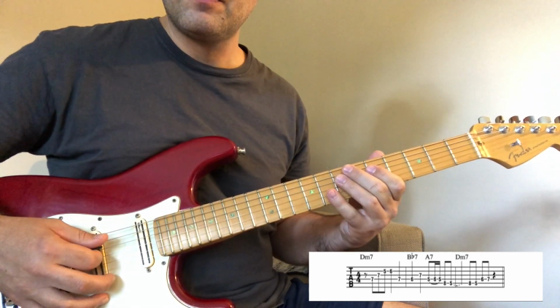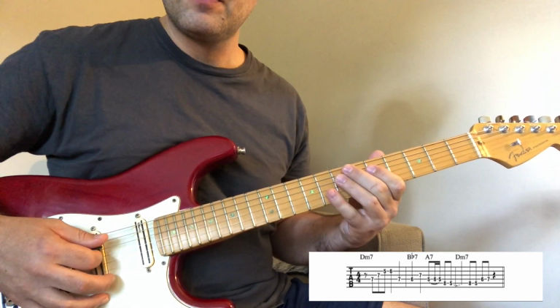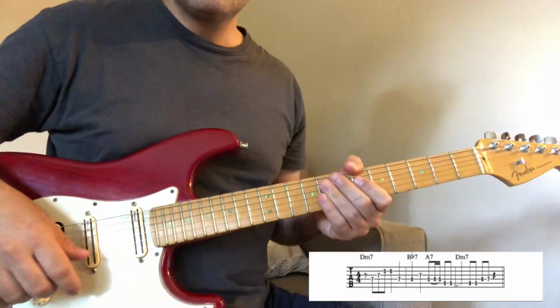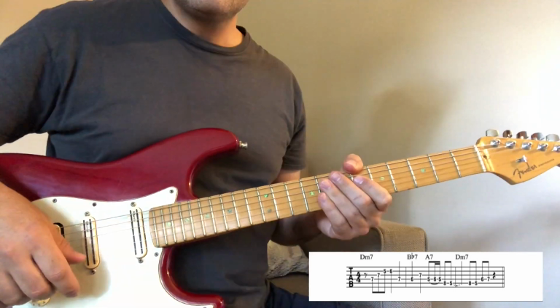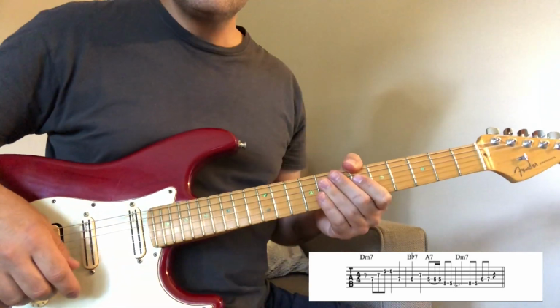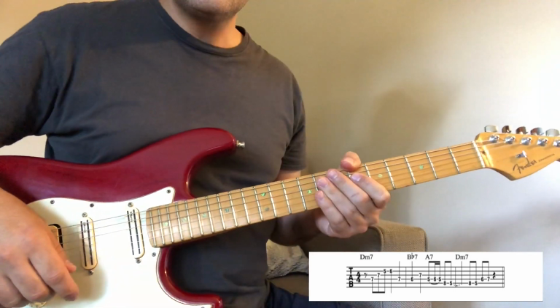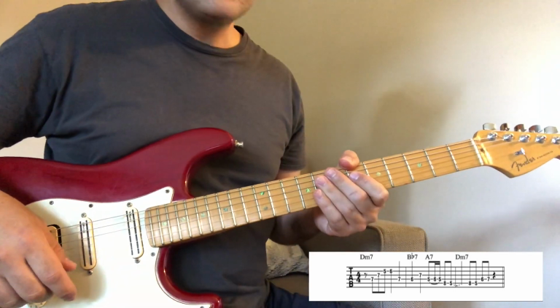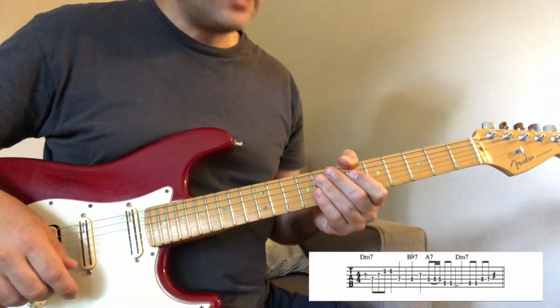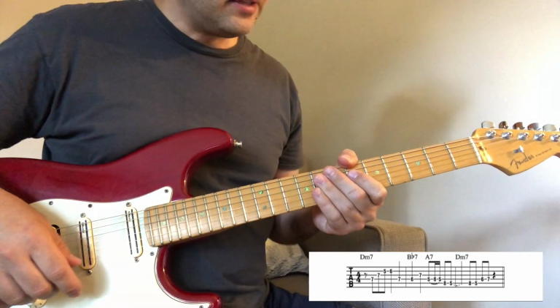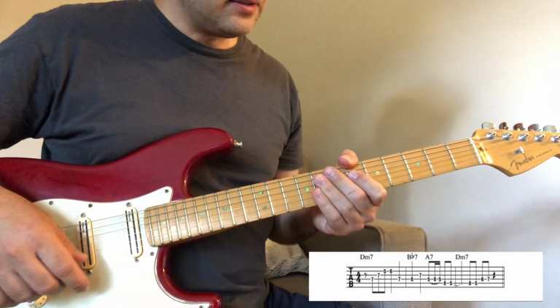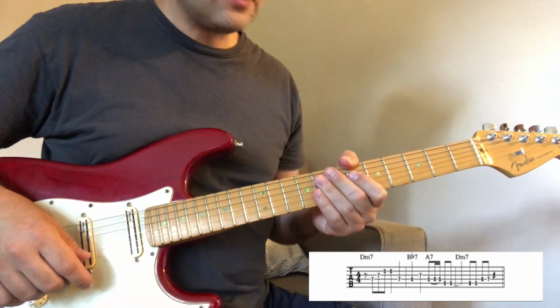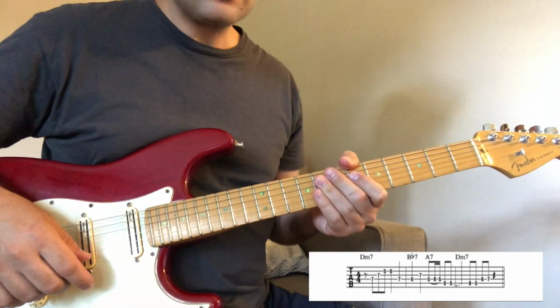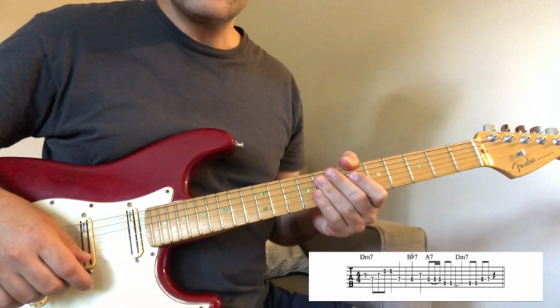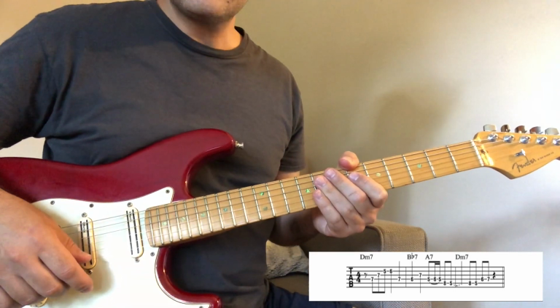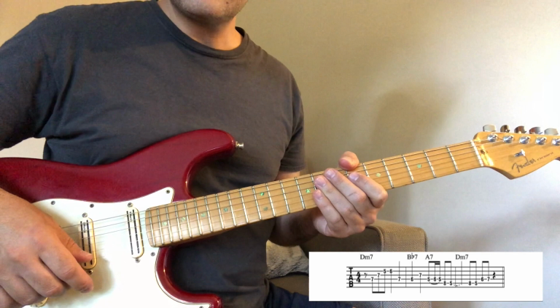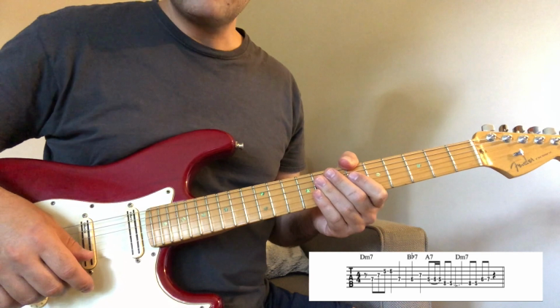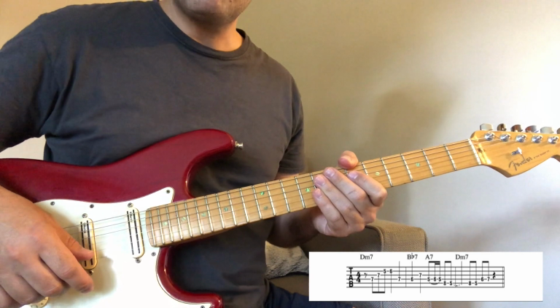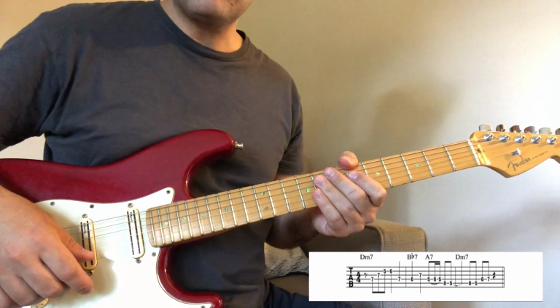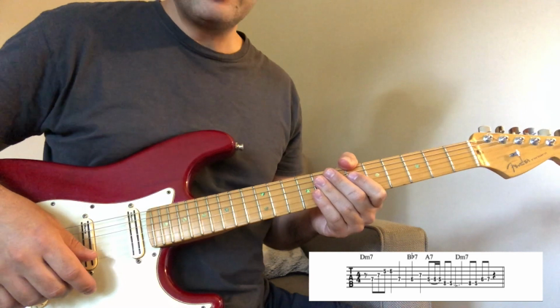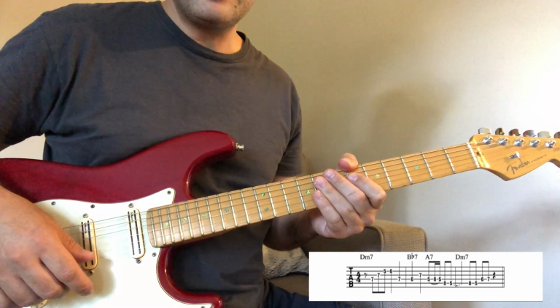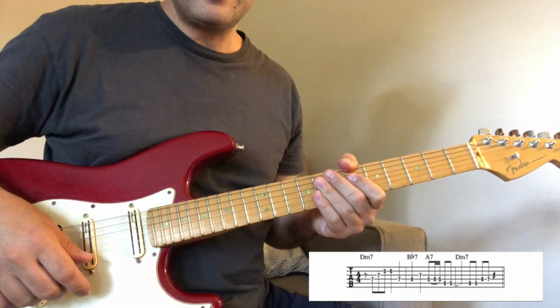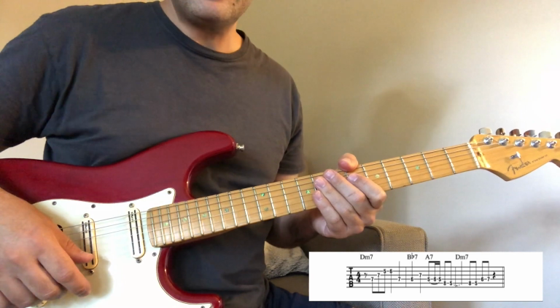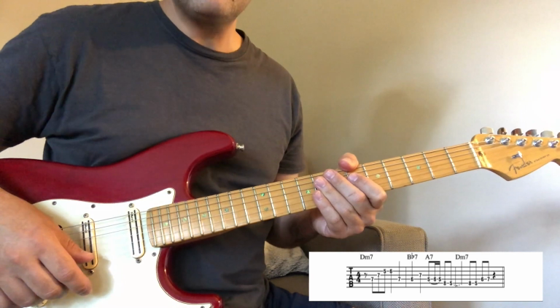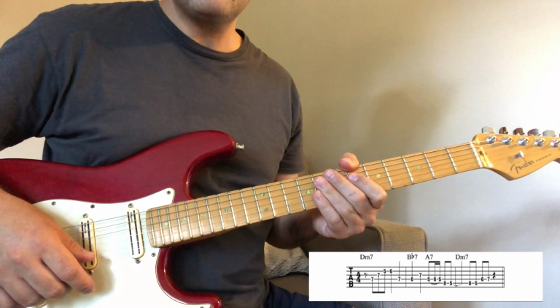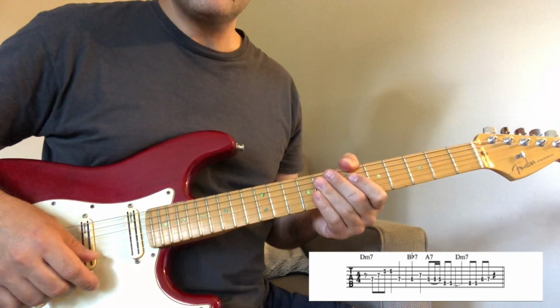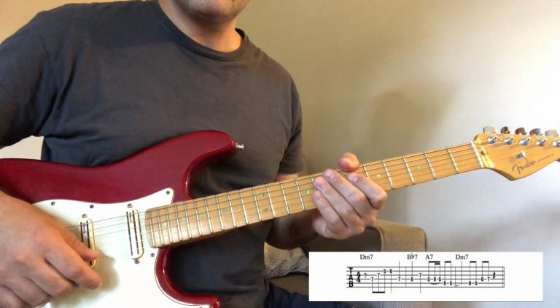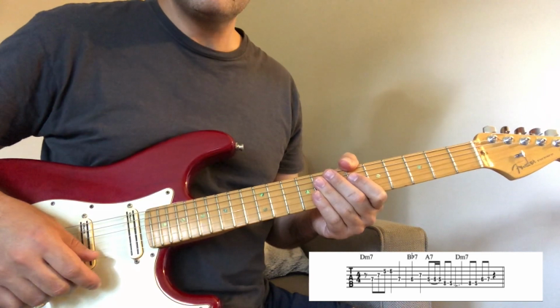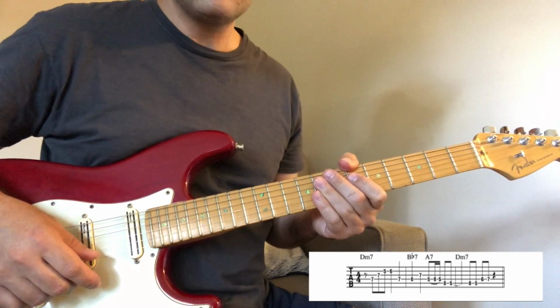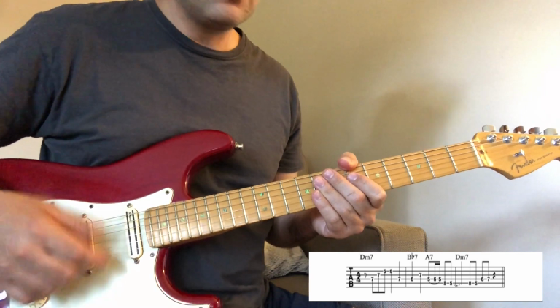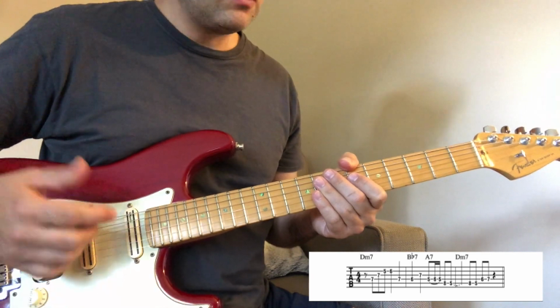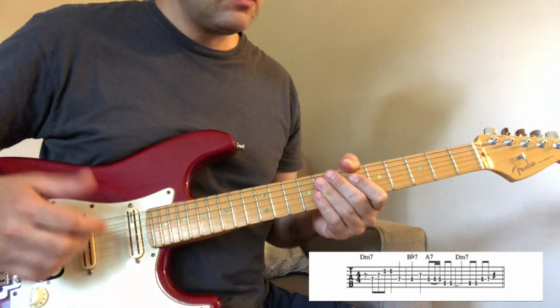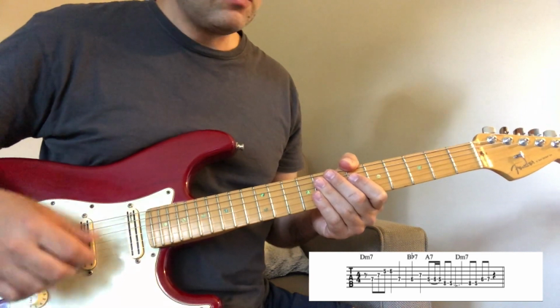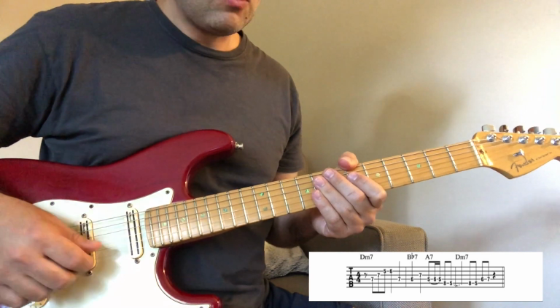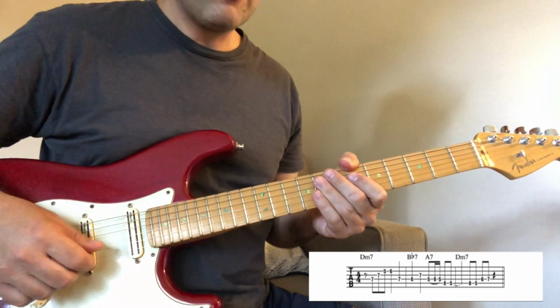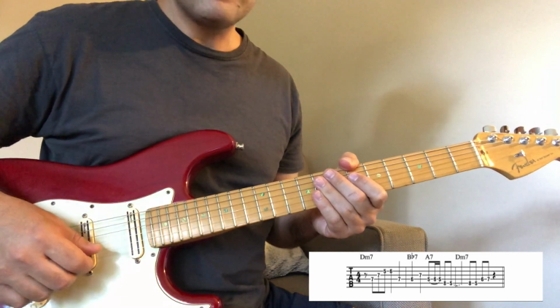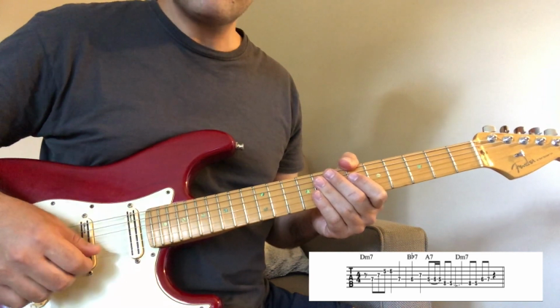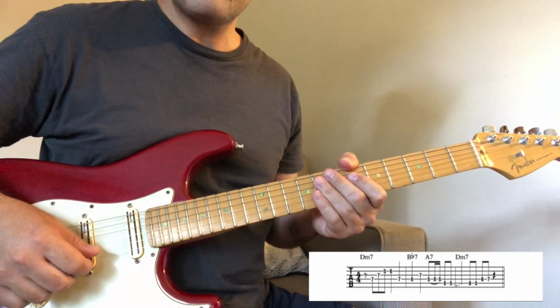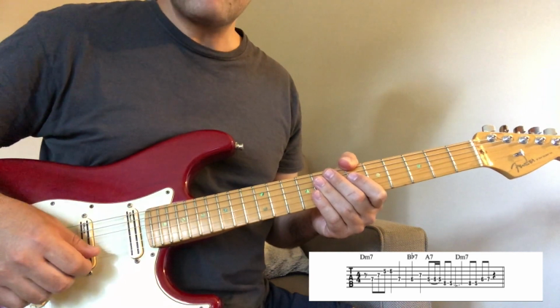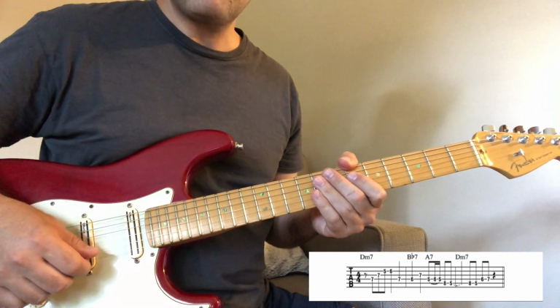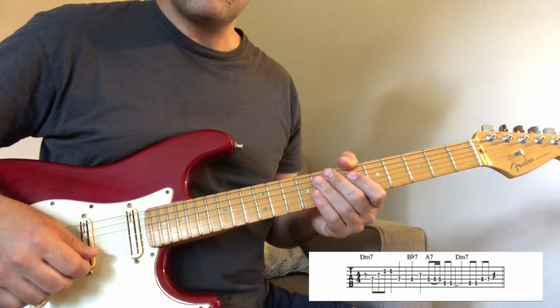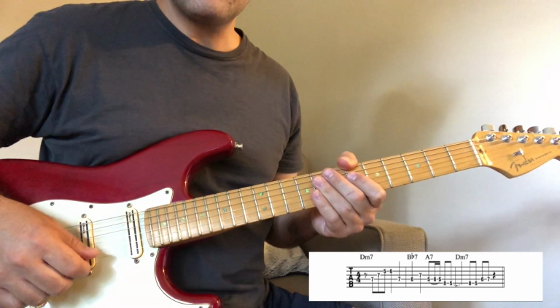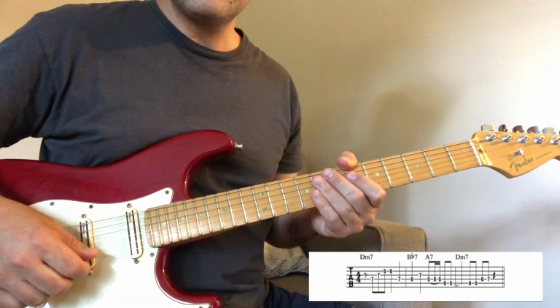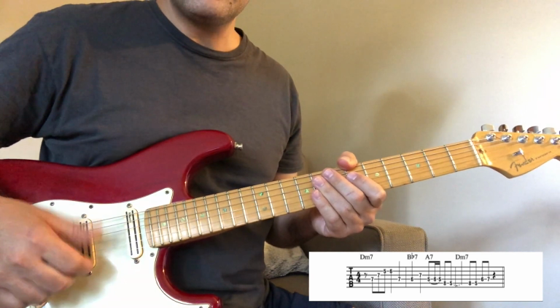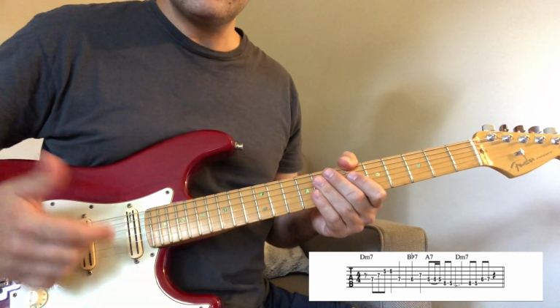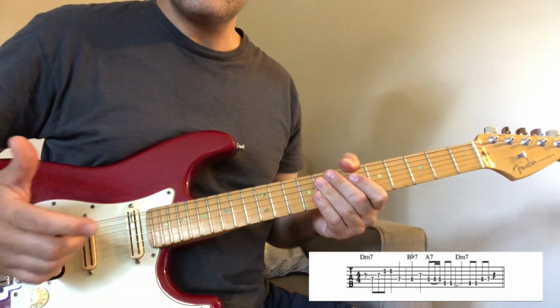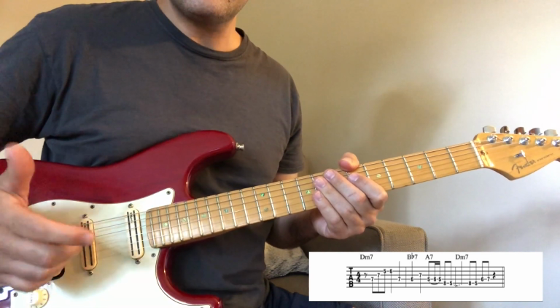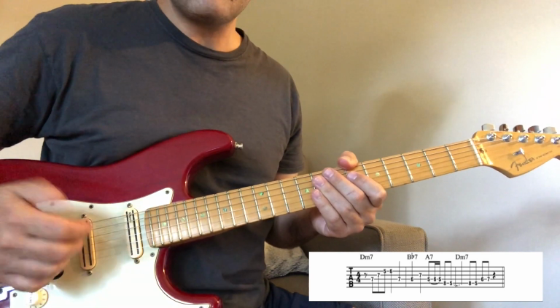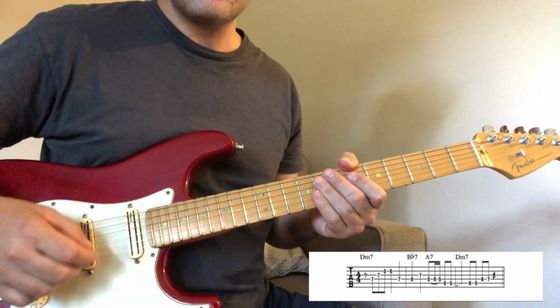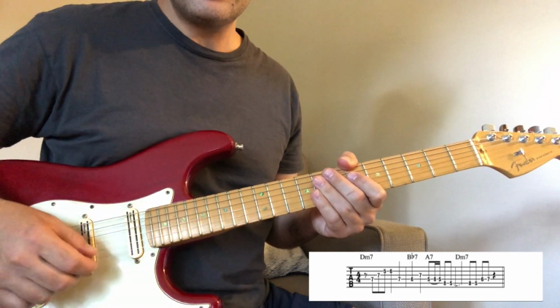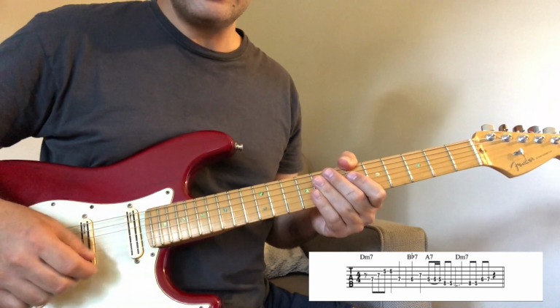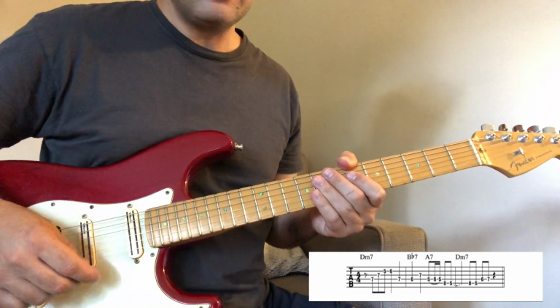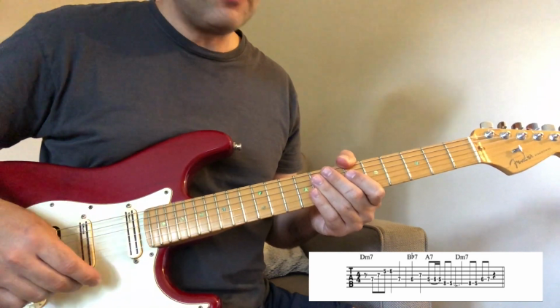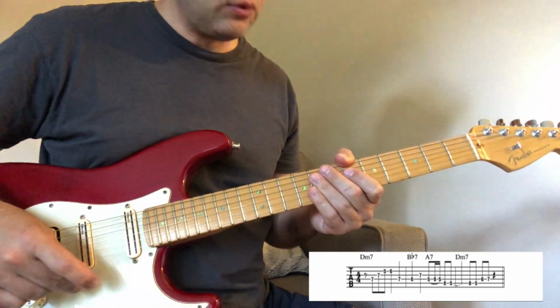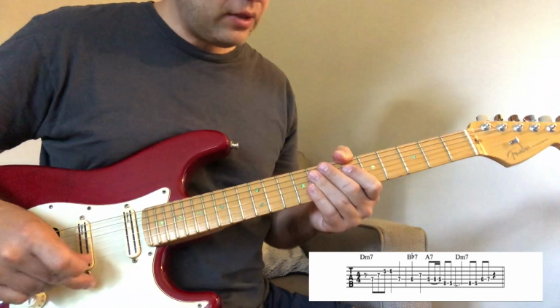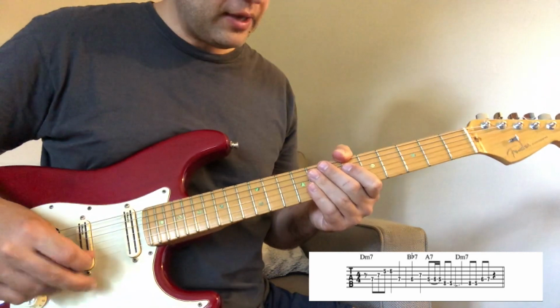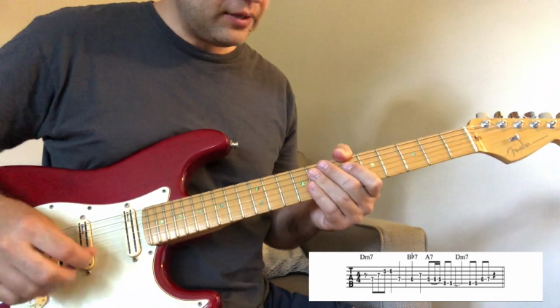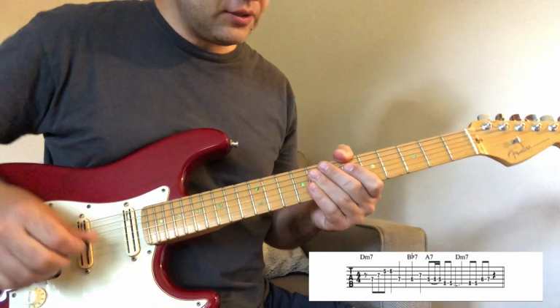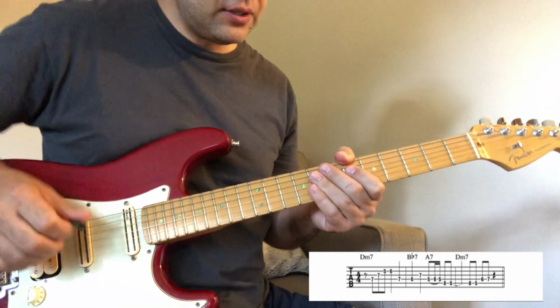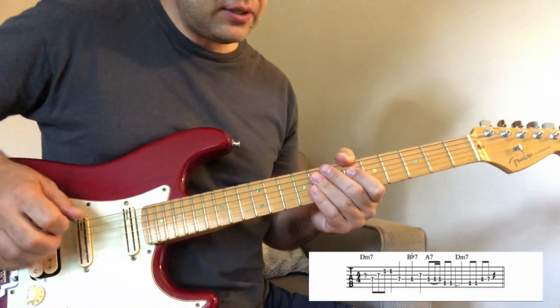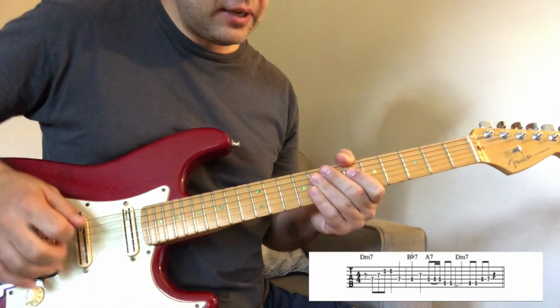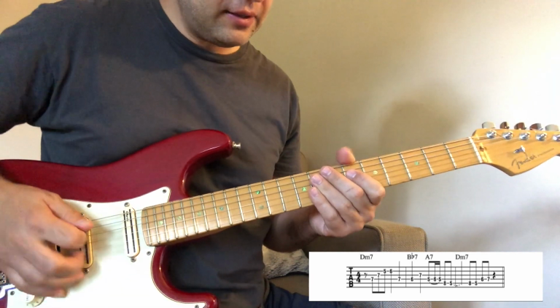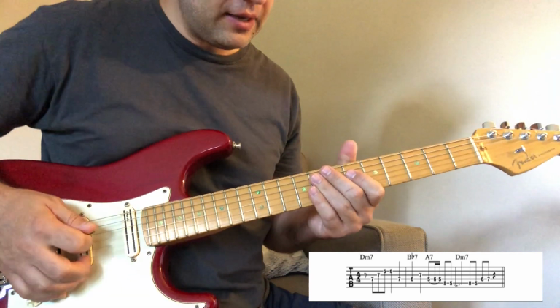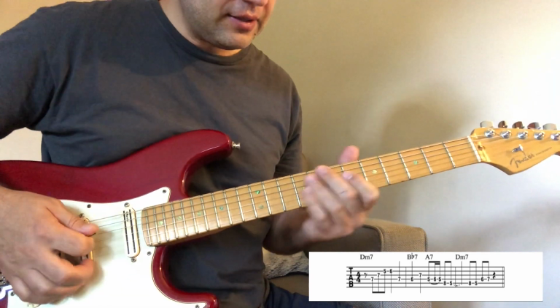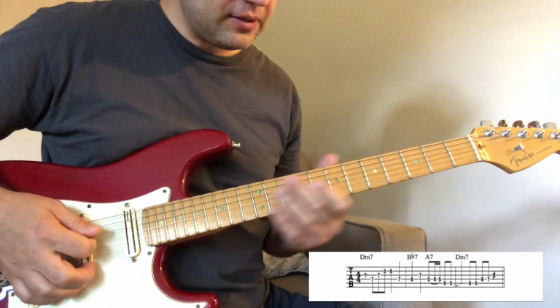You can take this lick and play it anywhere over the fretboard in a different key if you like, just like this.